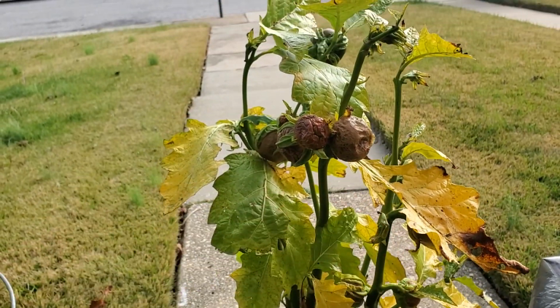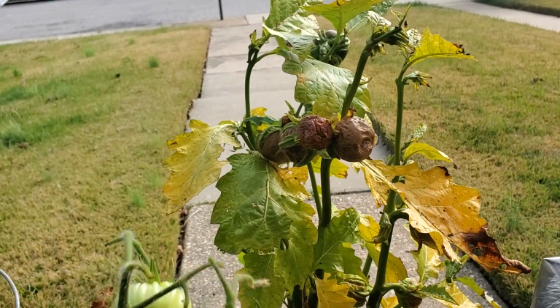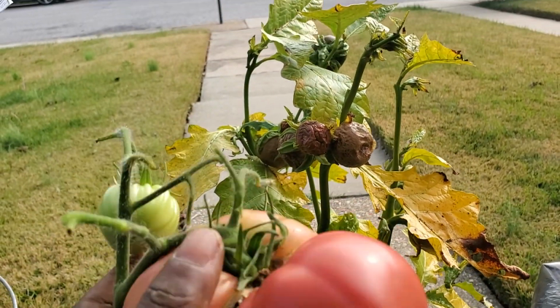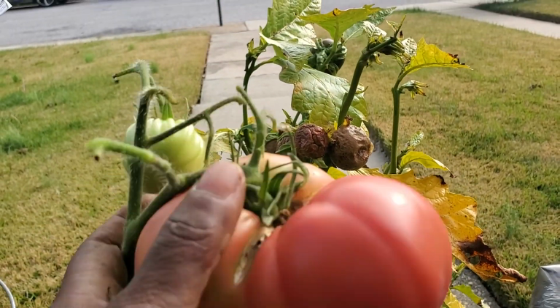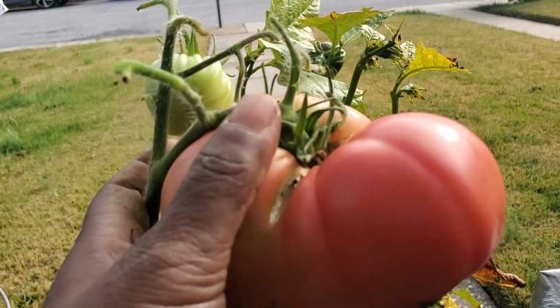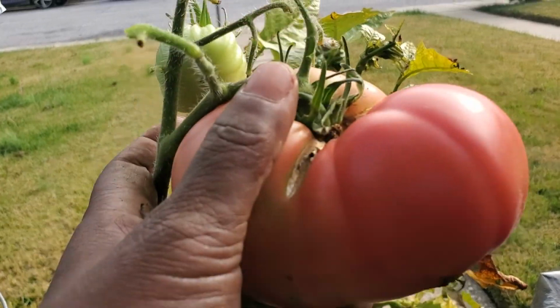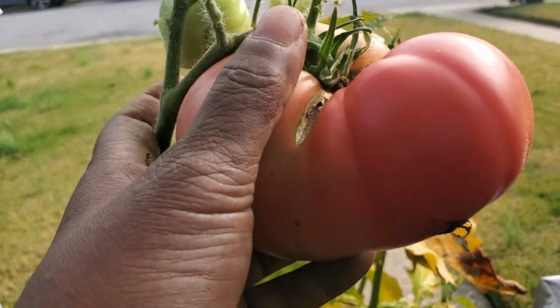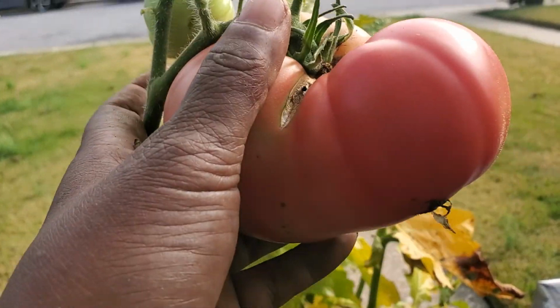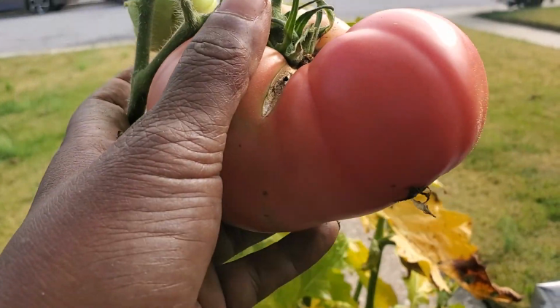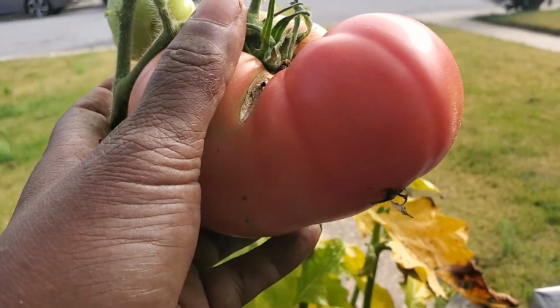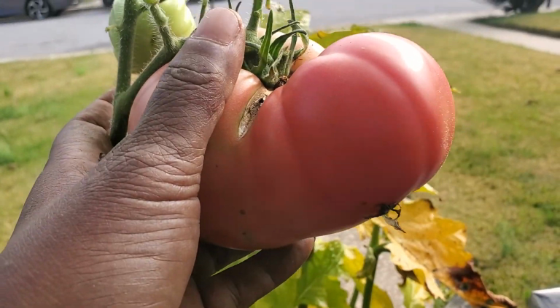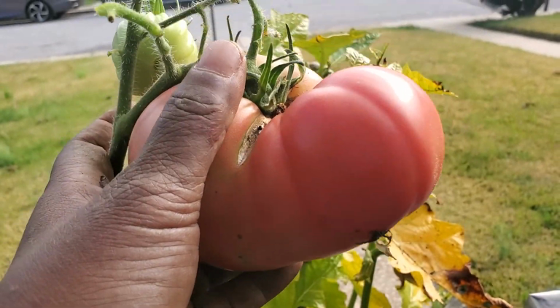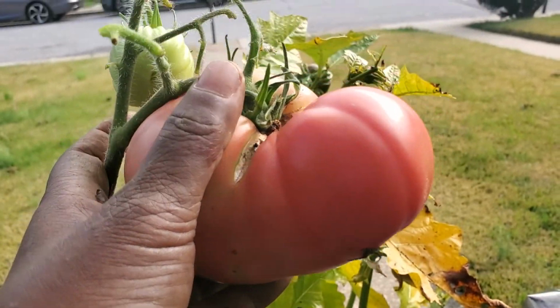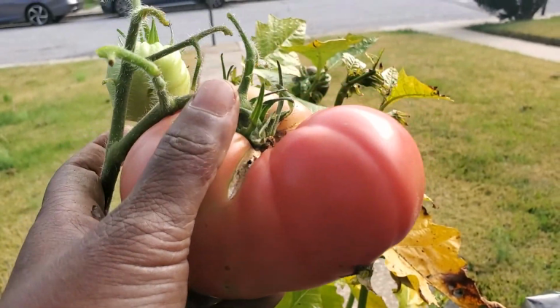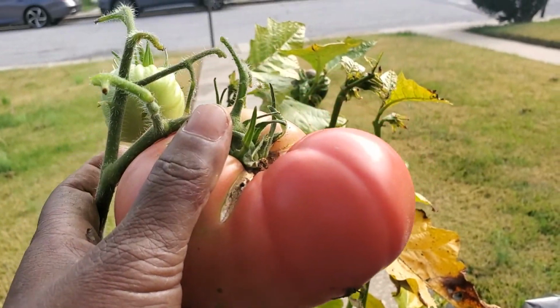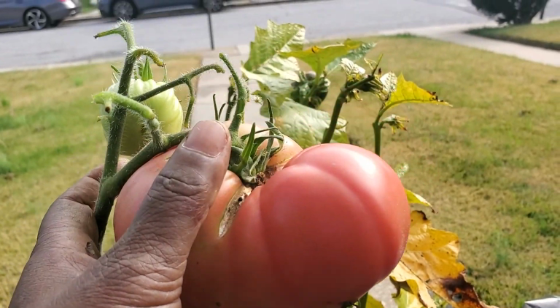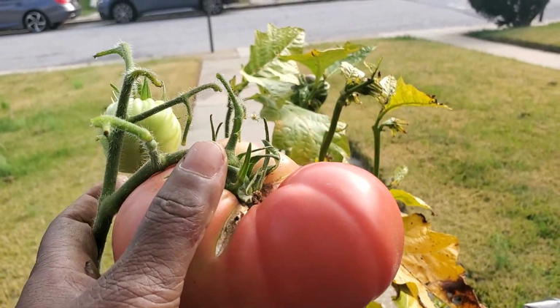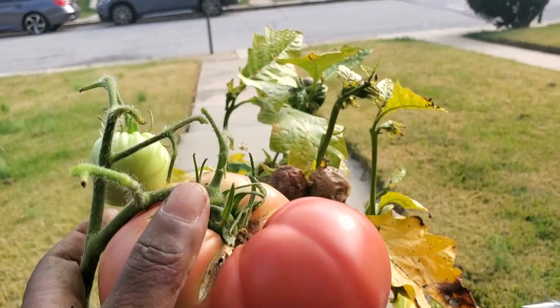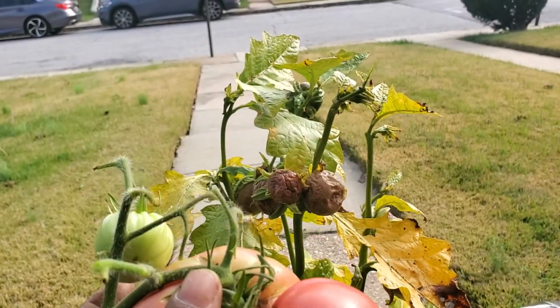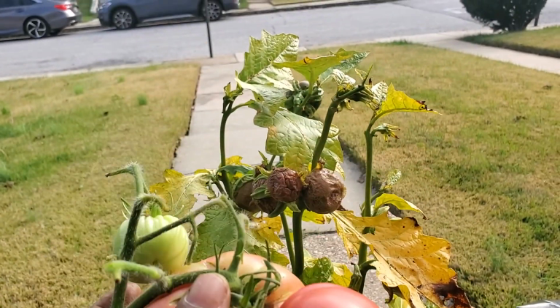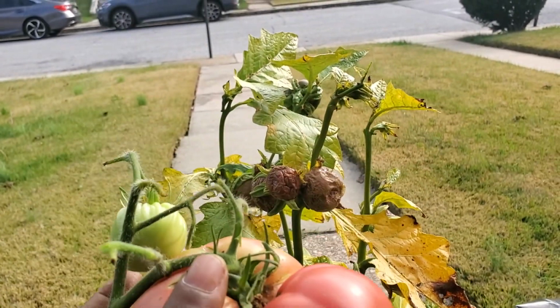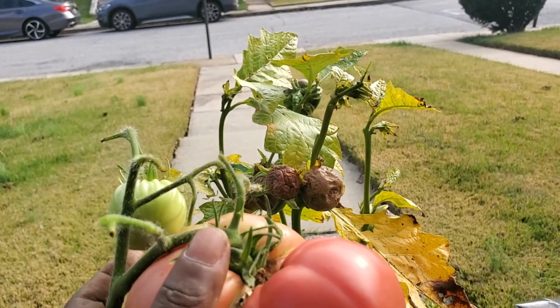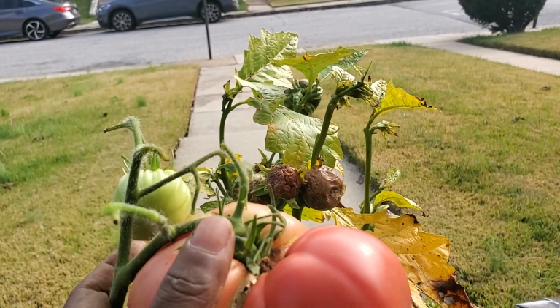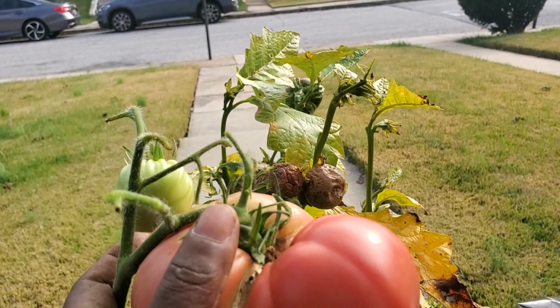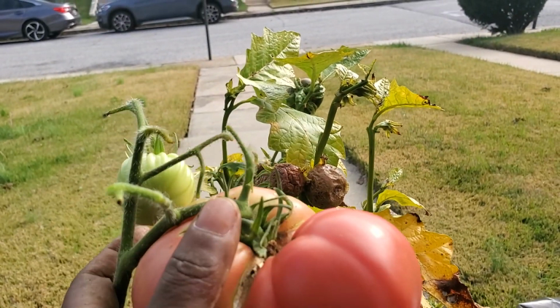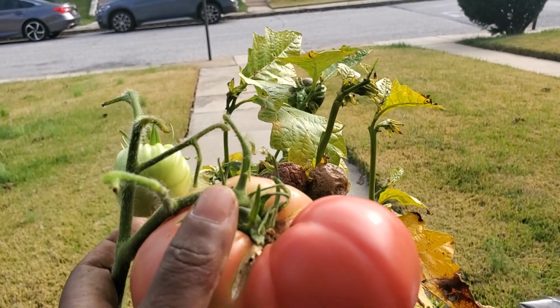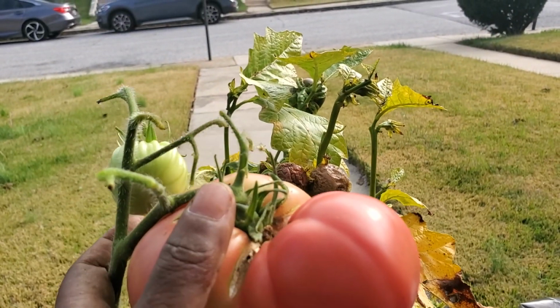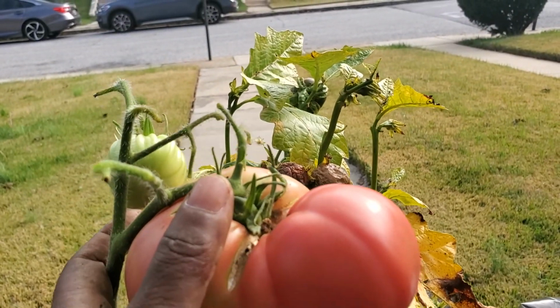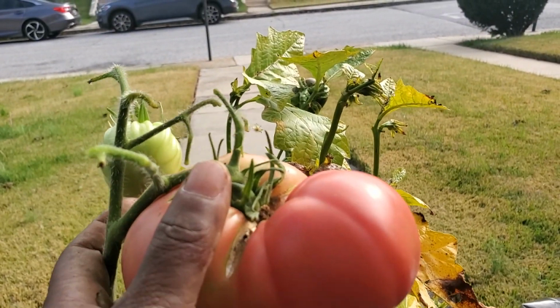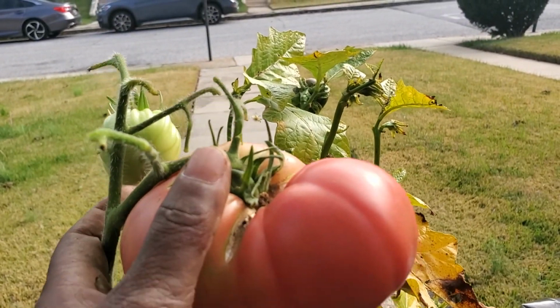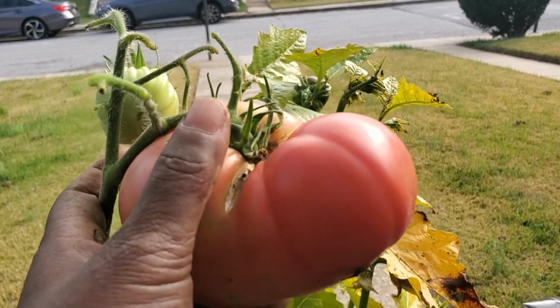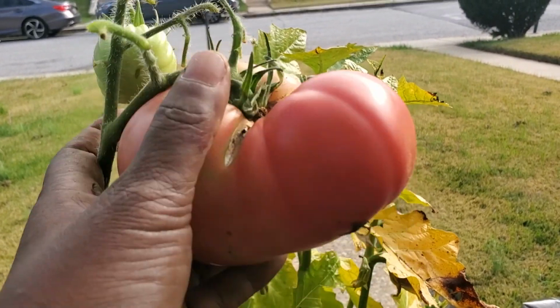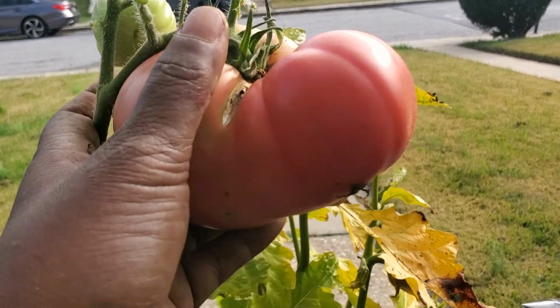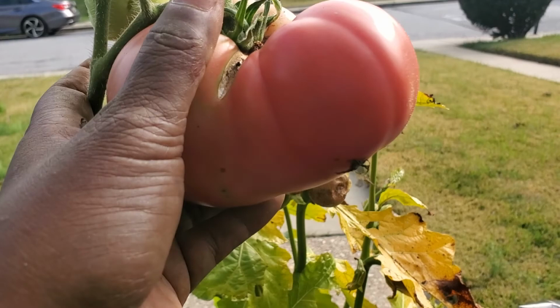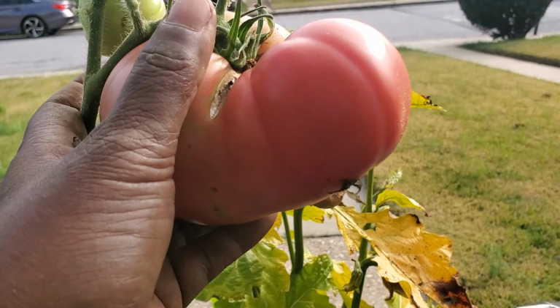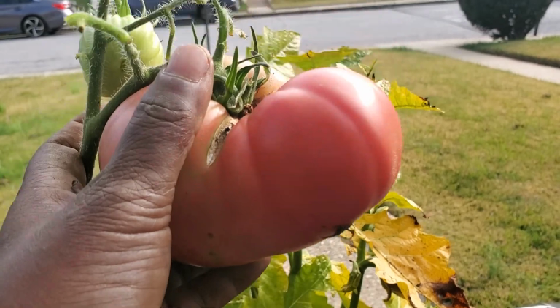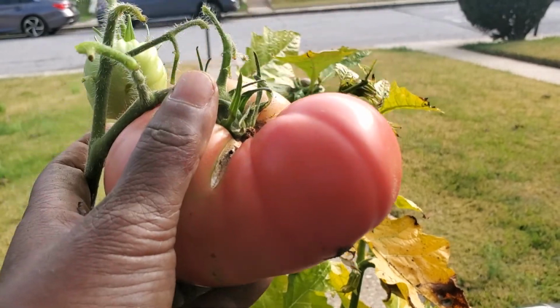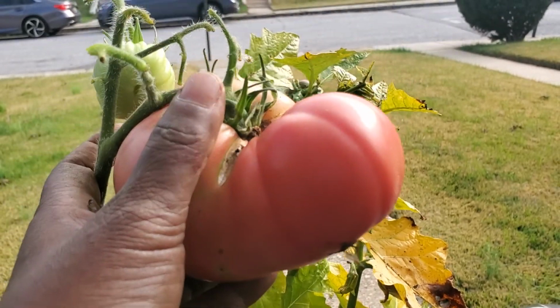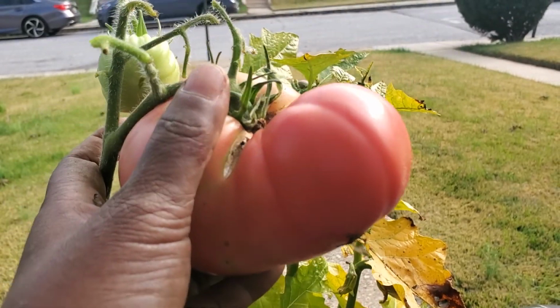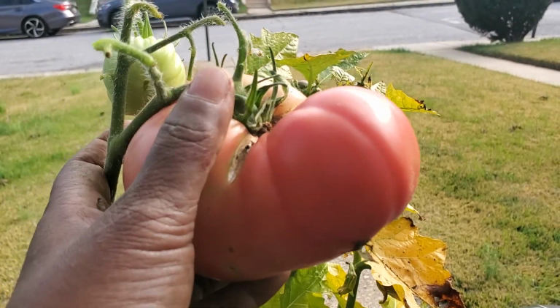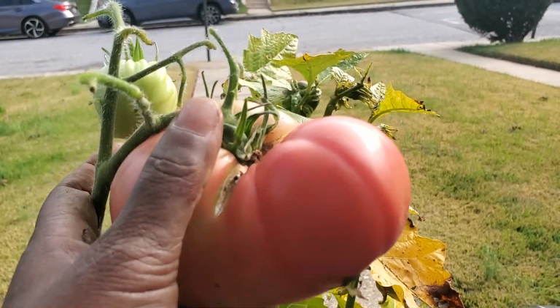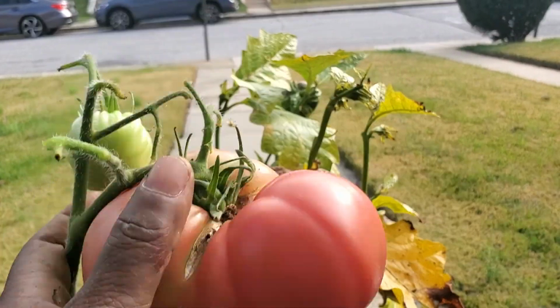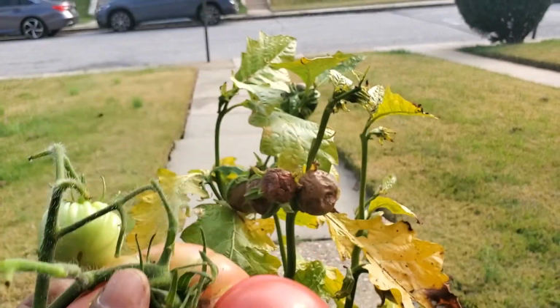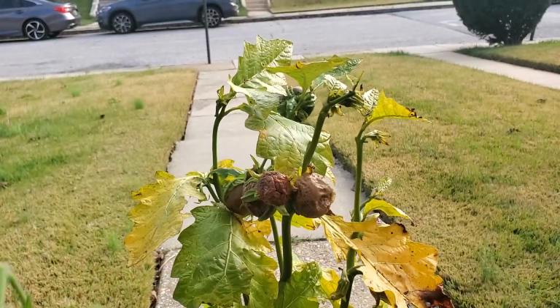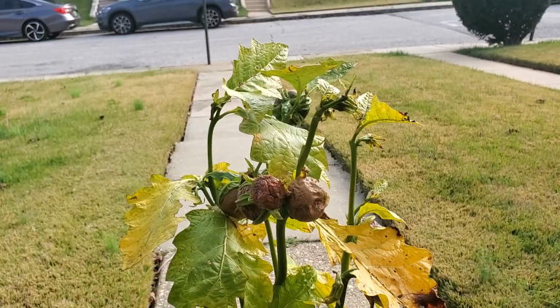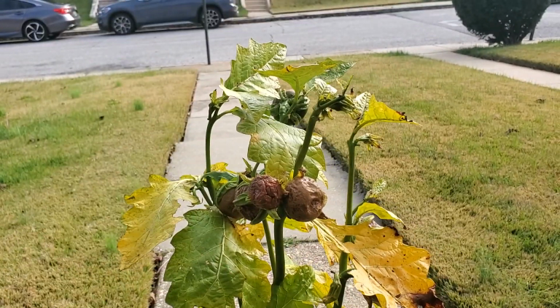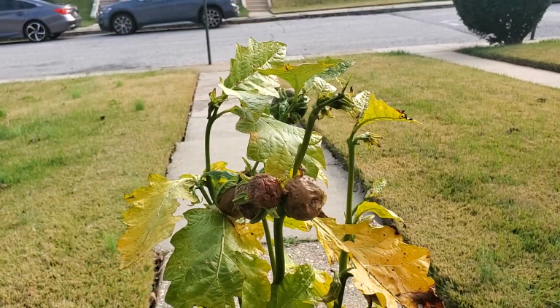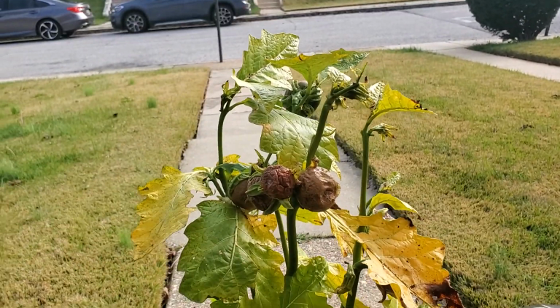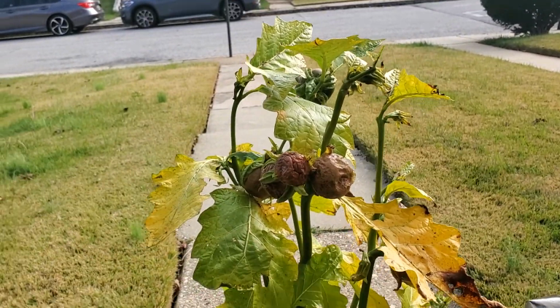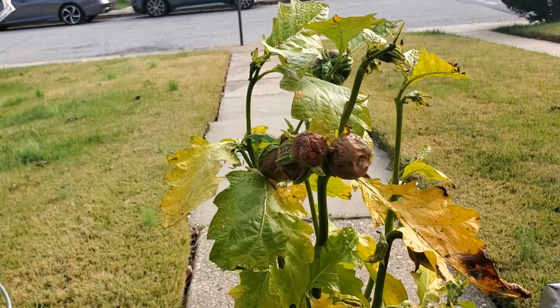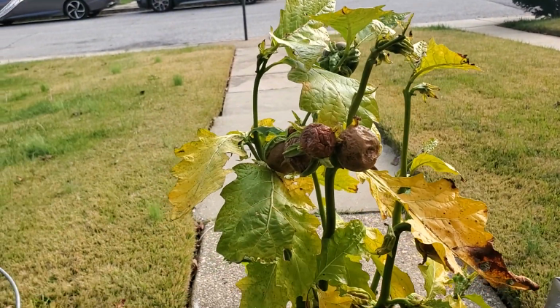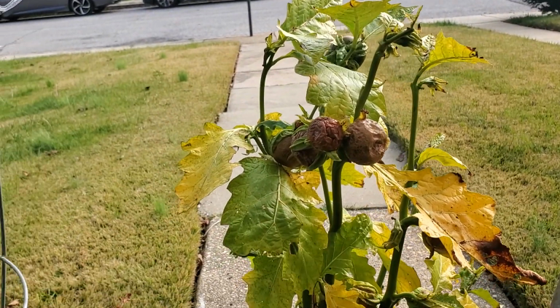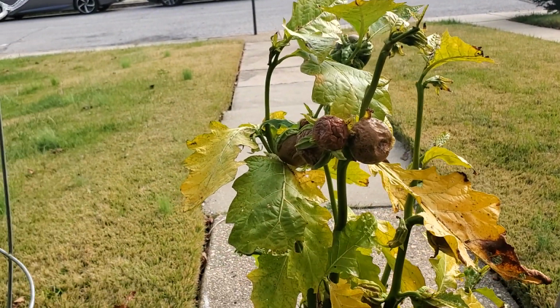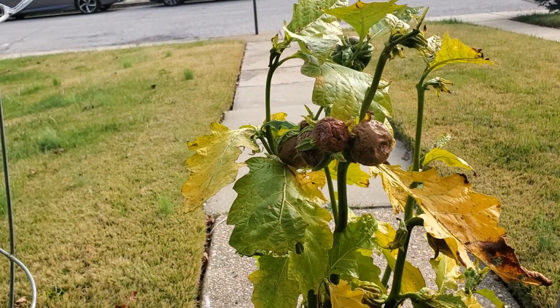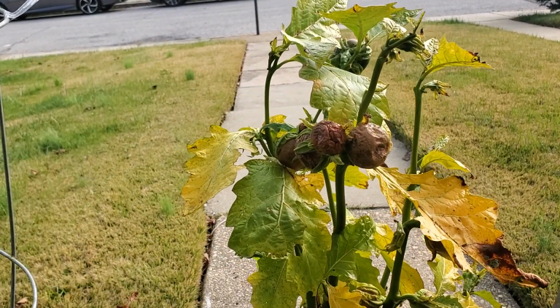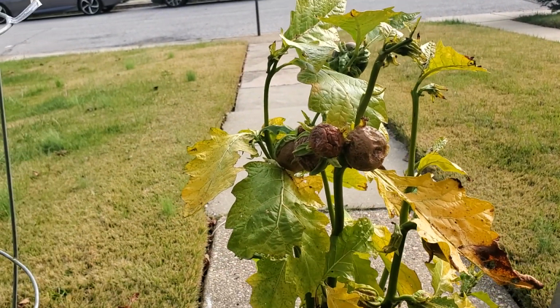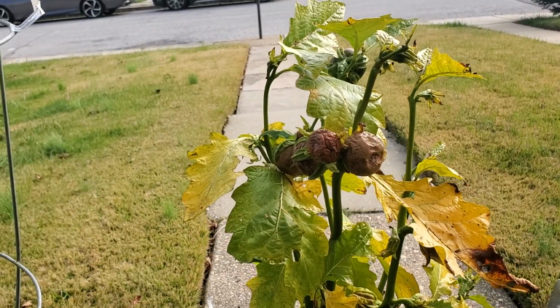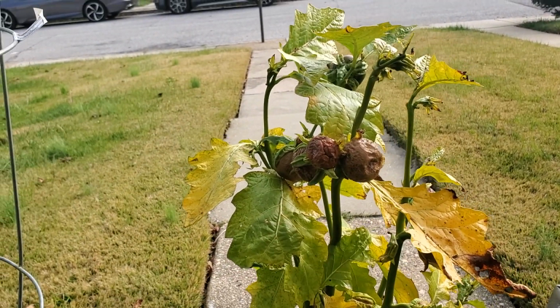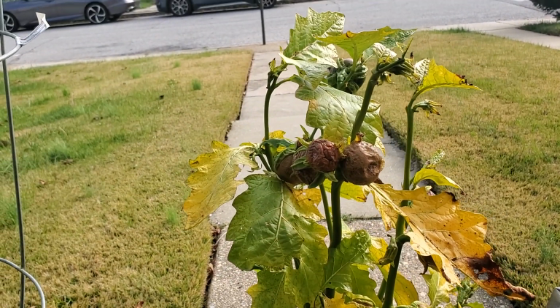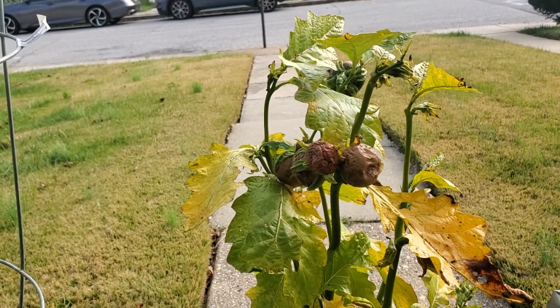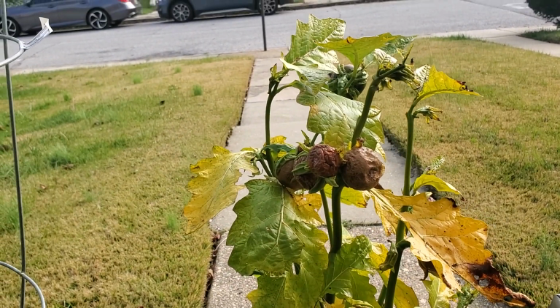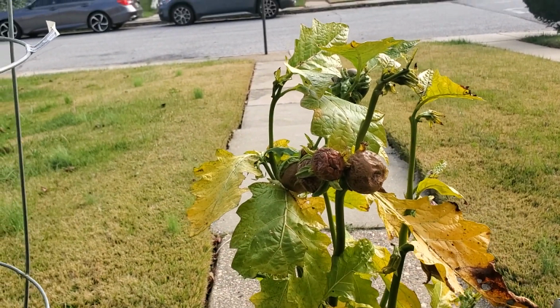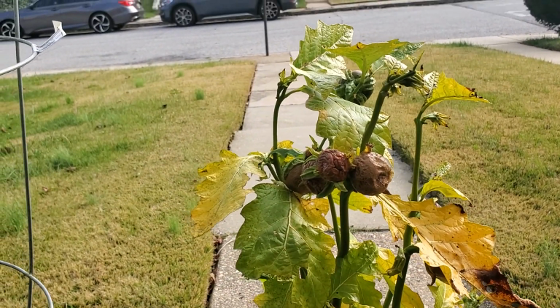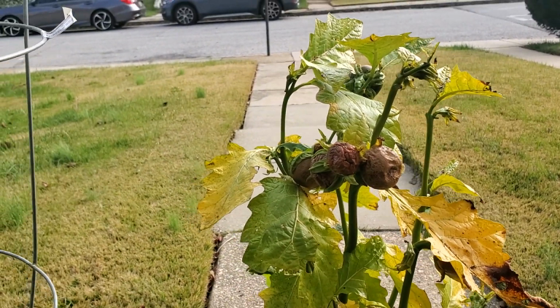All right y'all, this is the Front Porch Gardener. You heard my first name — I don't tell everybody my first name. Have a great day, bye bye.